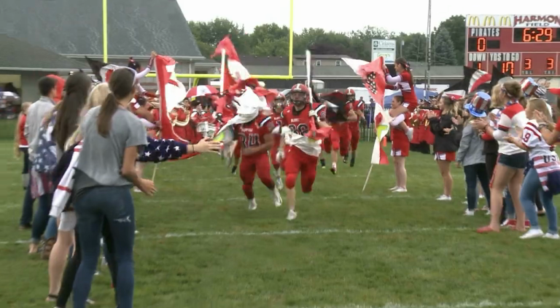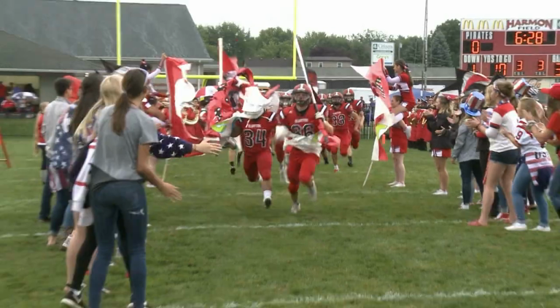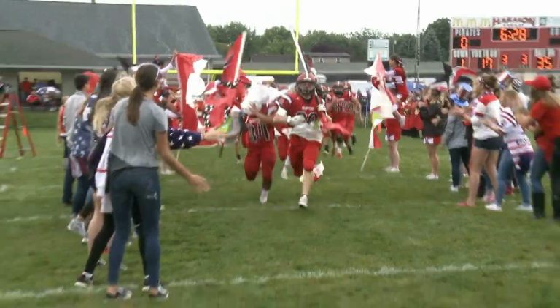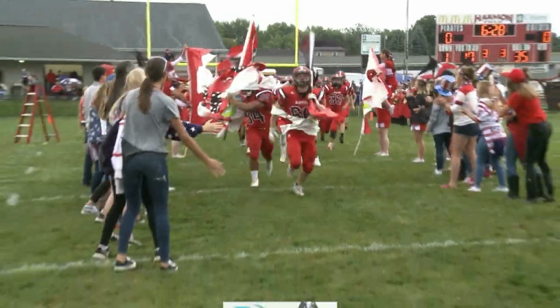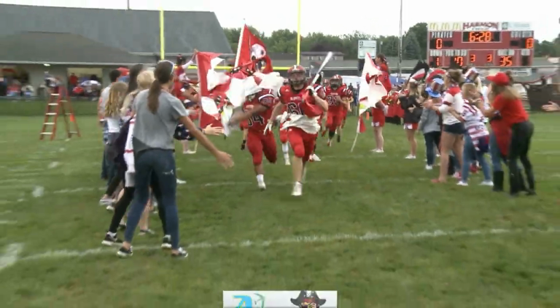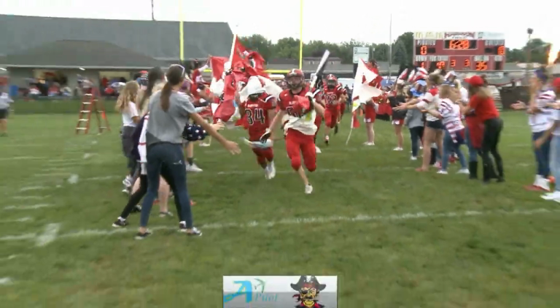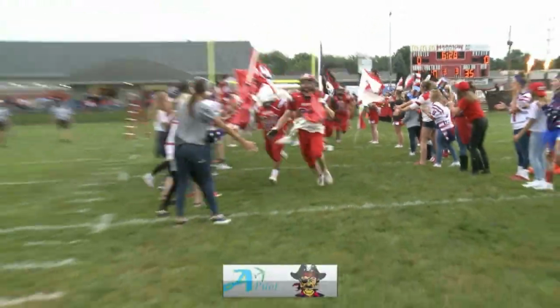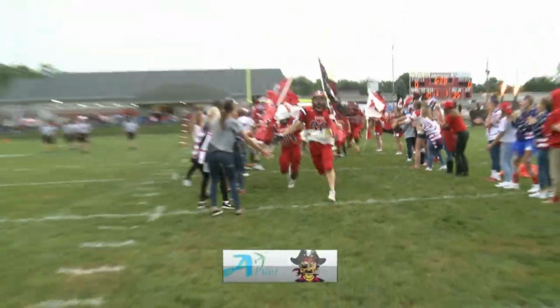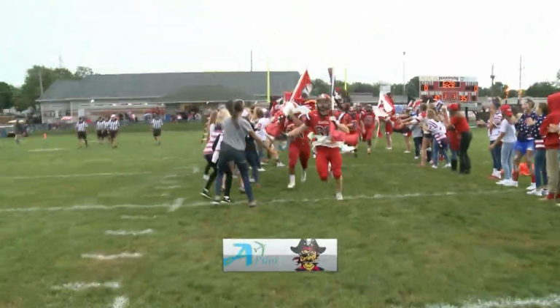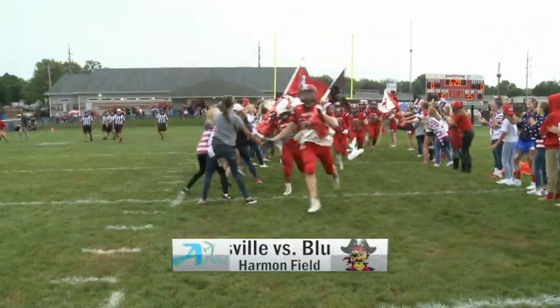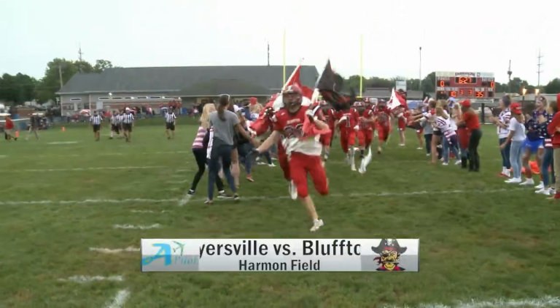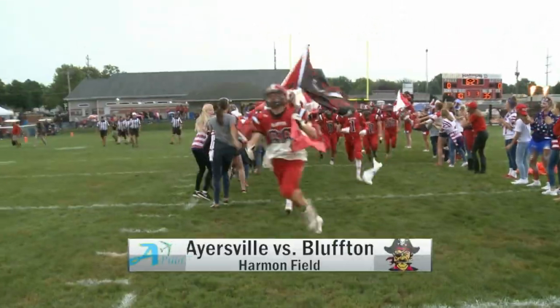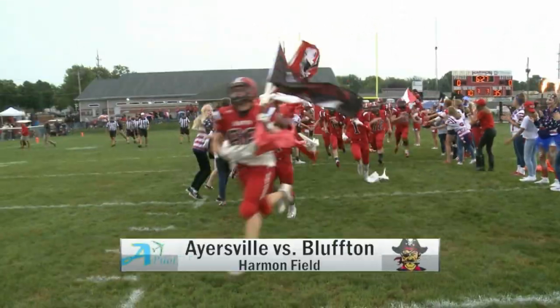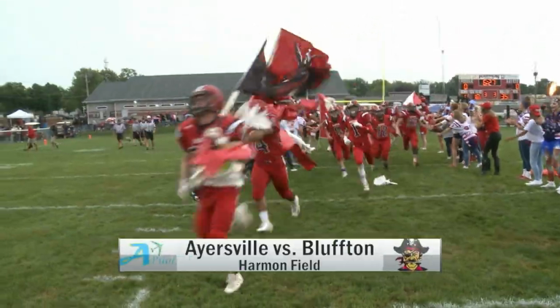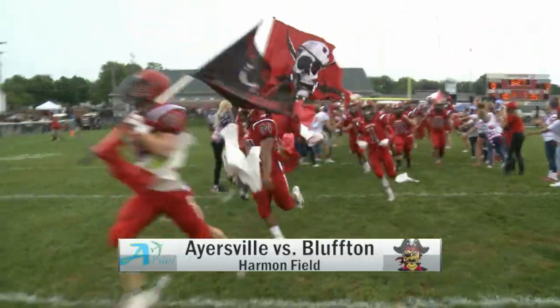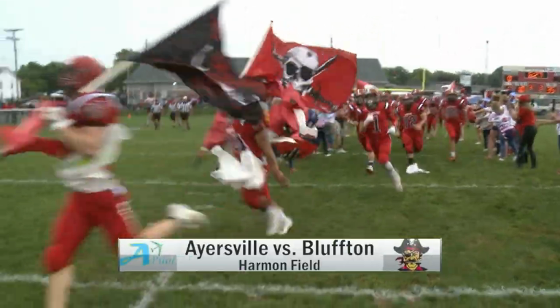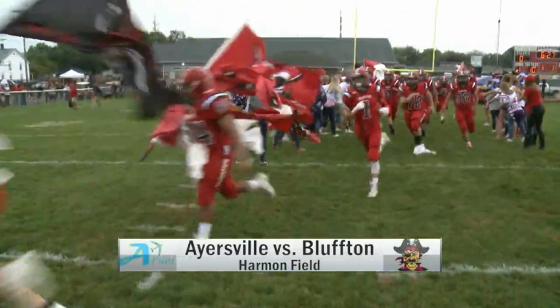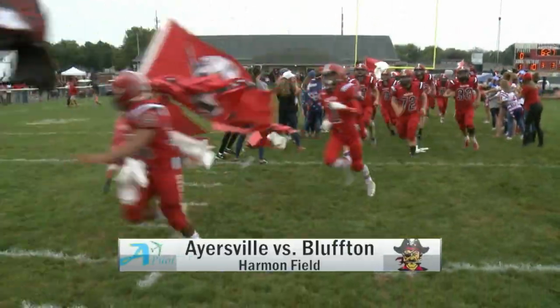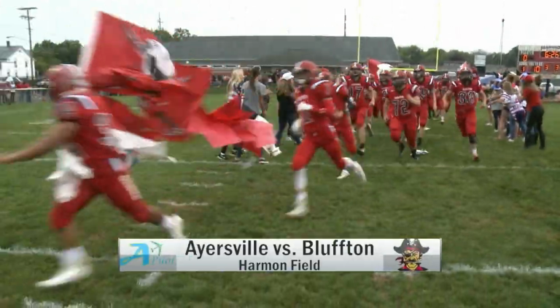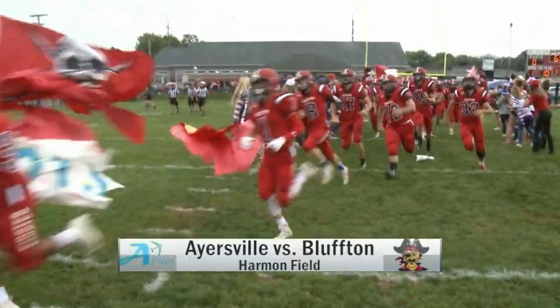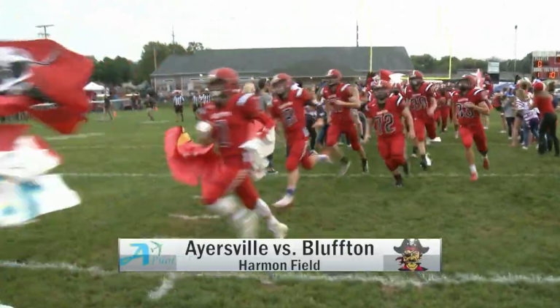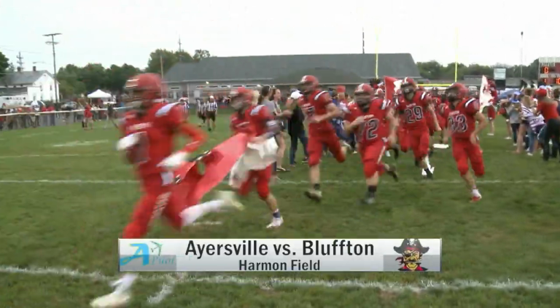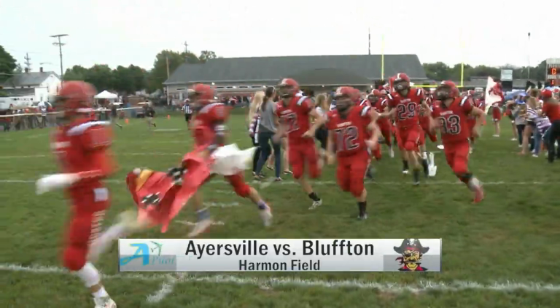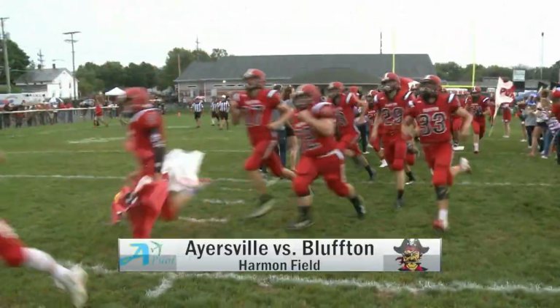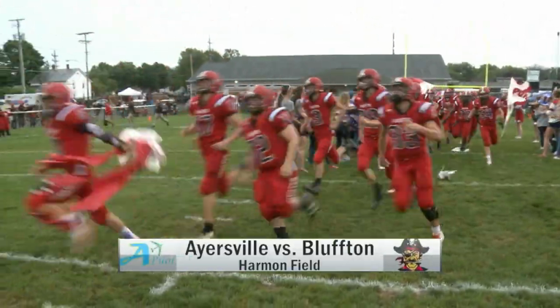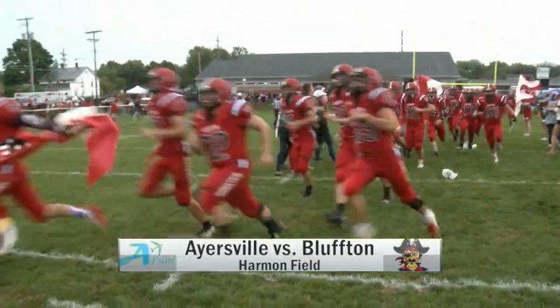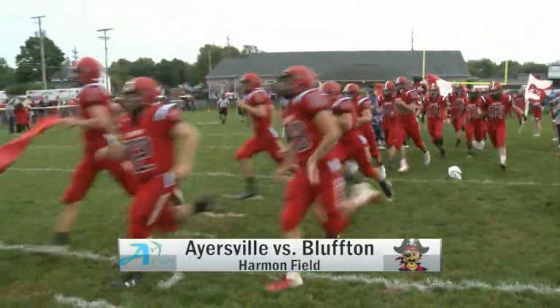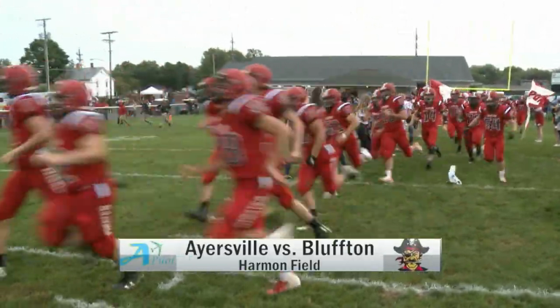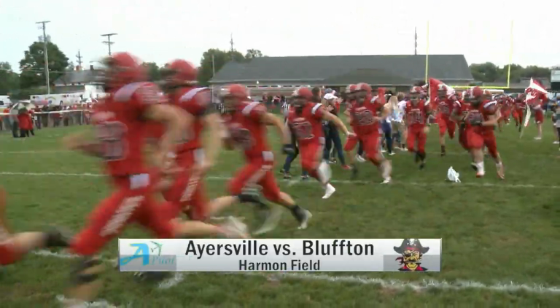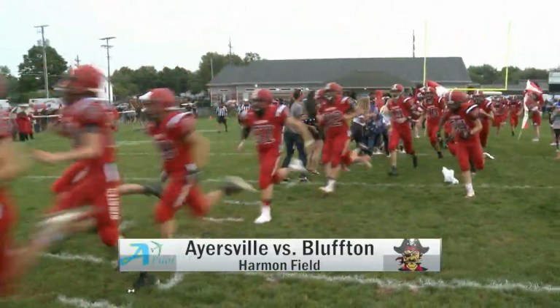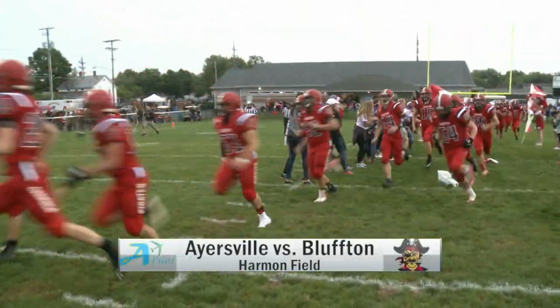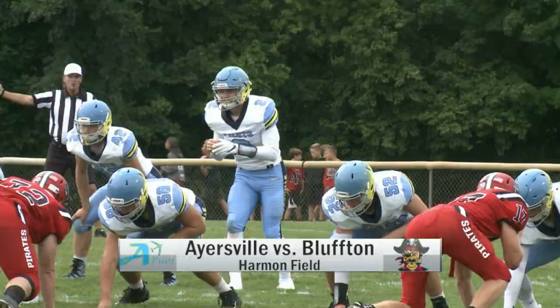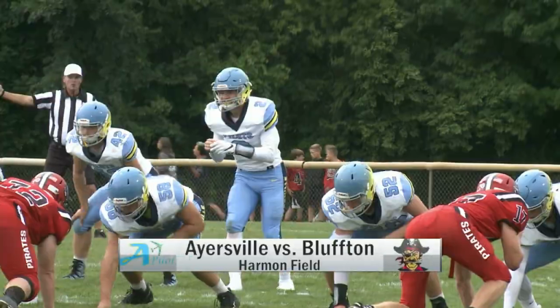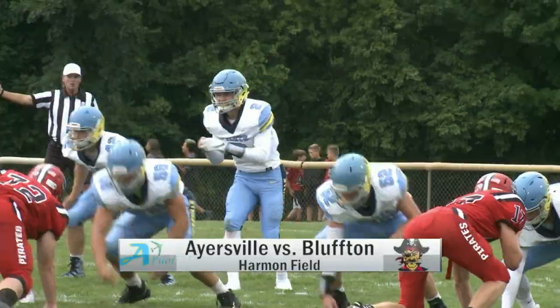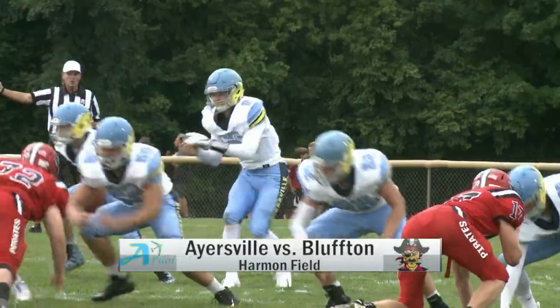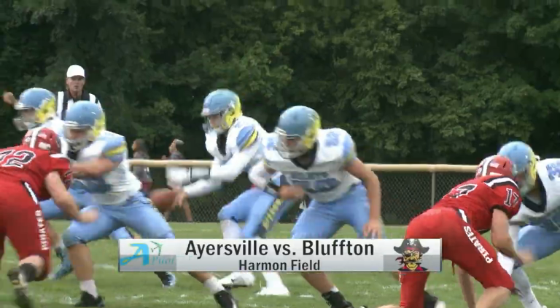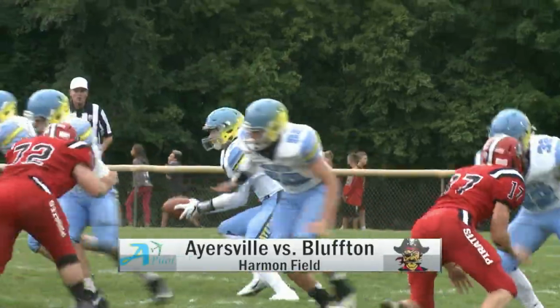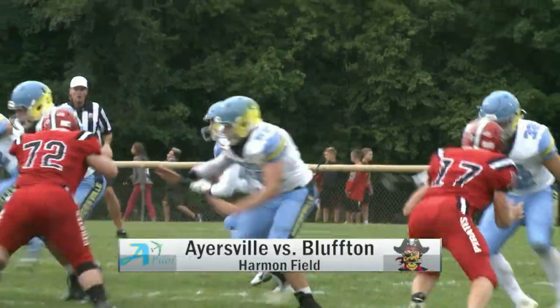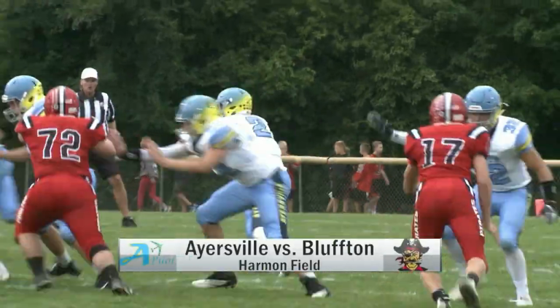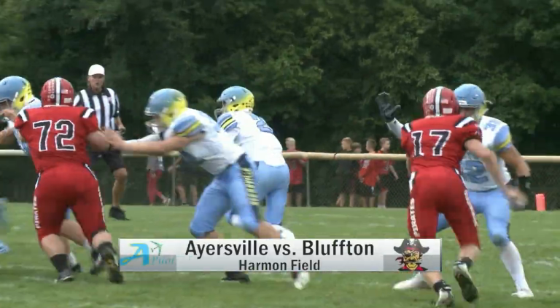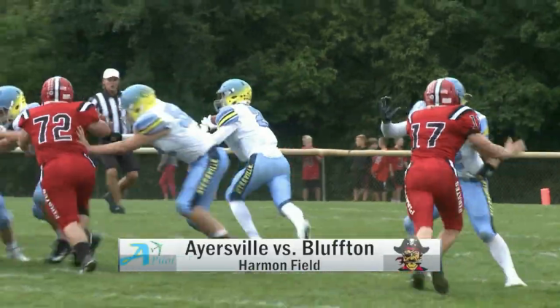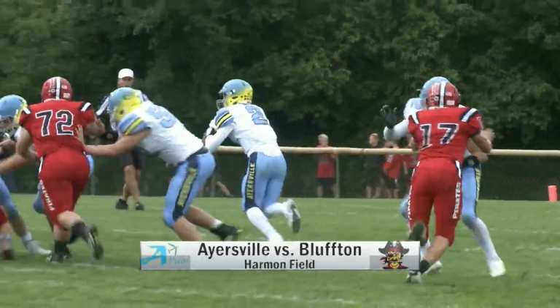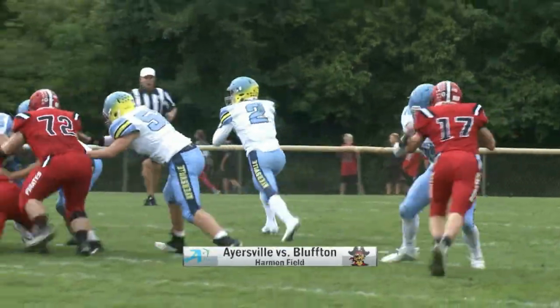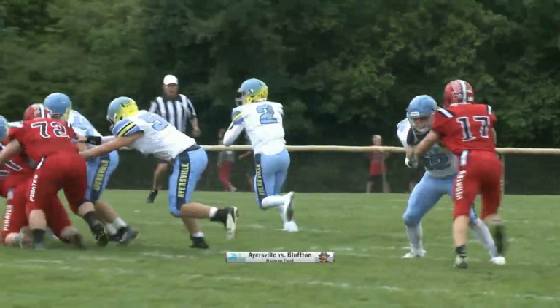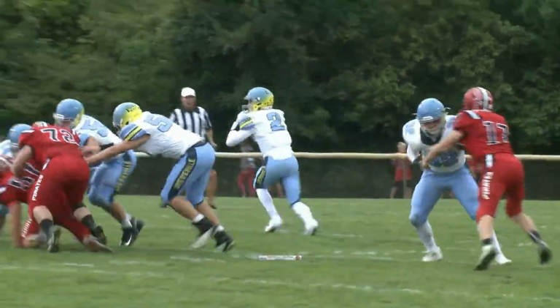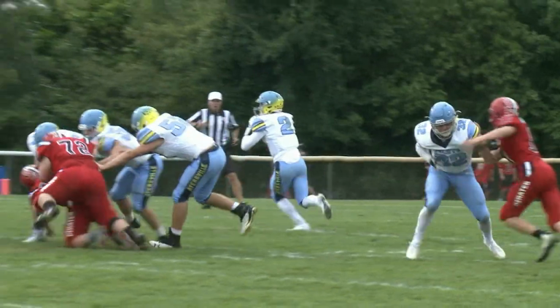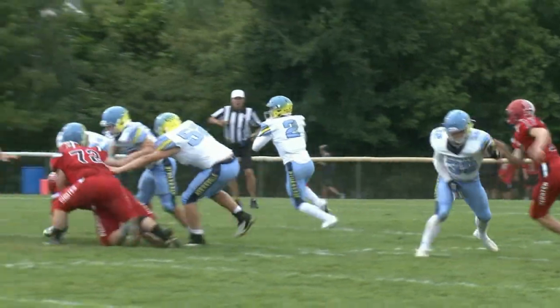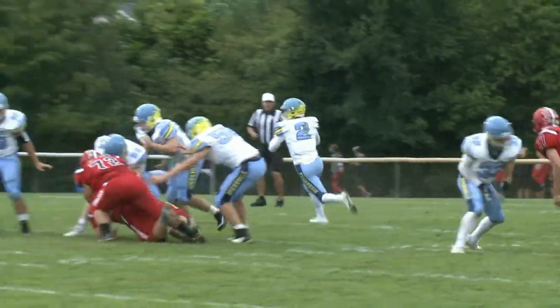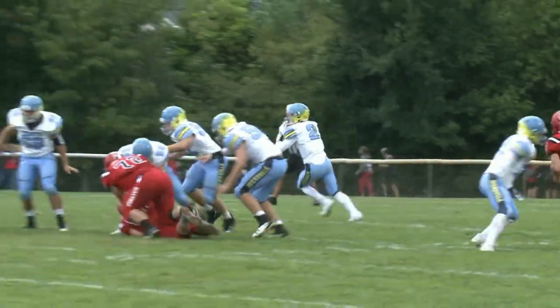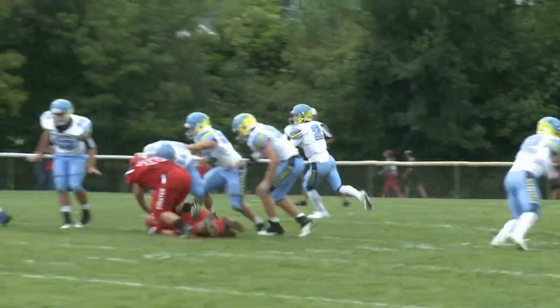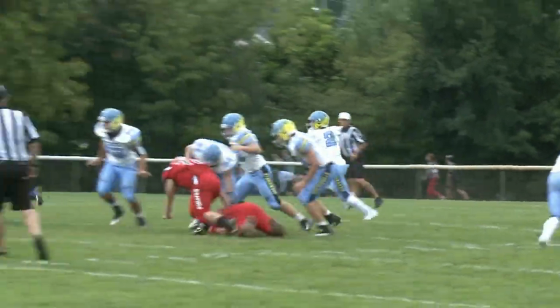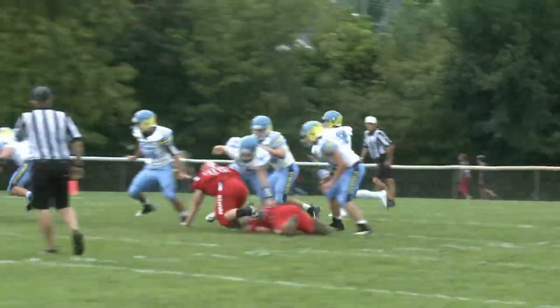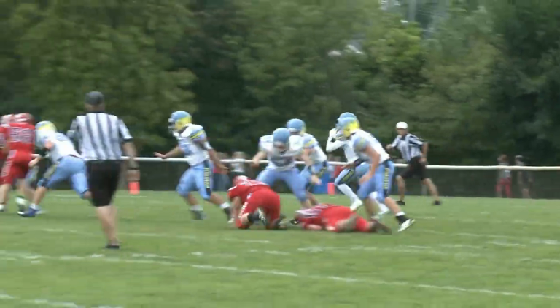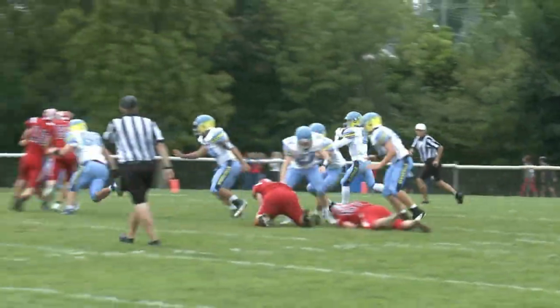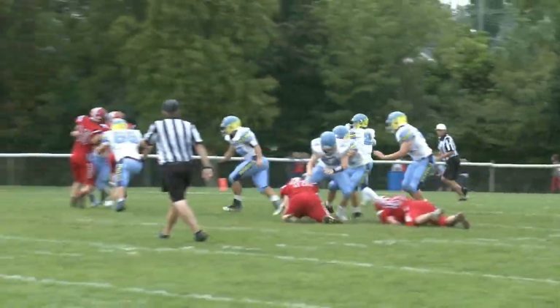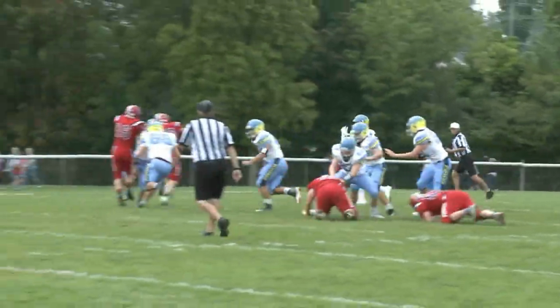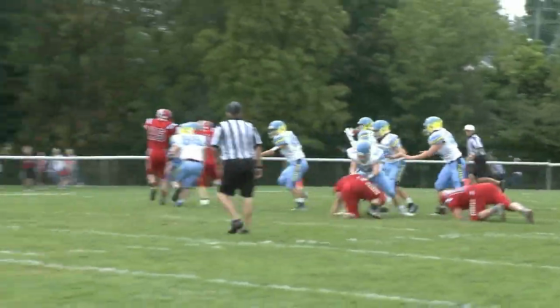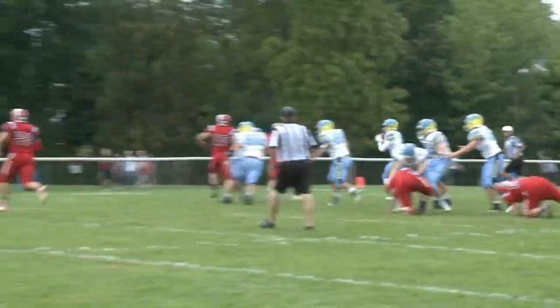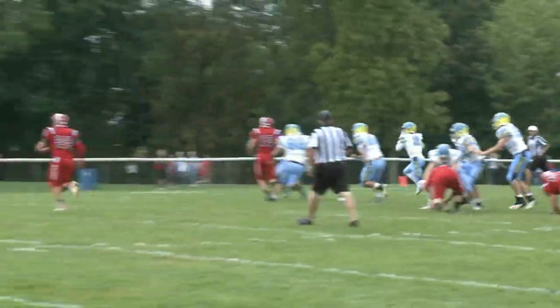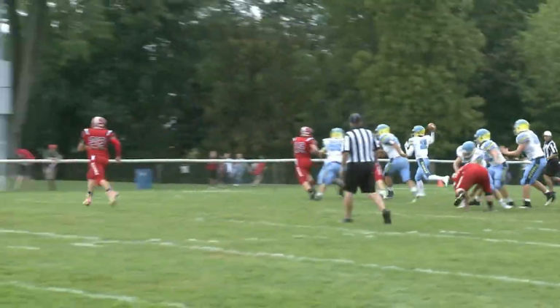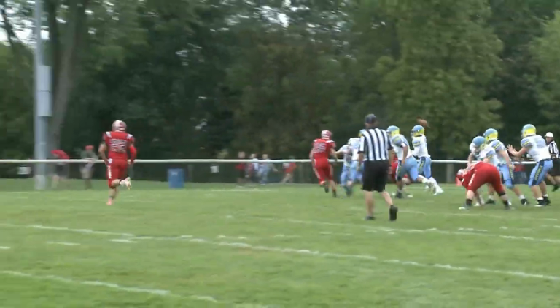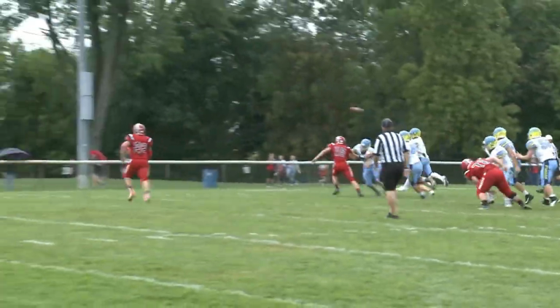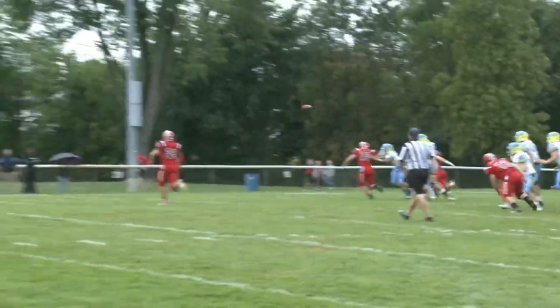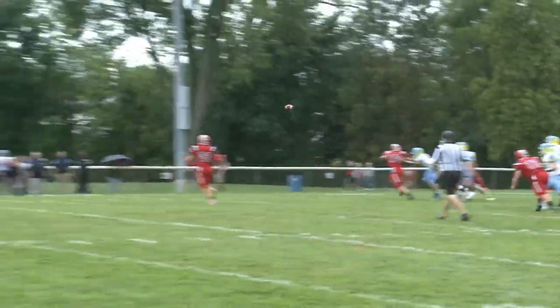Nice win for the Bulldogs. Well, the Pirates taking the field as they get ready to take on Ayersville. And Ayersville will get the ball first.